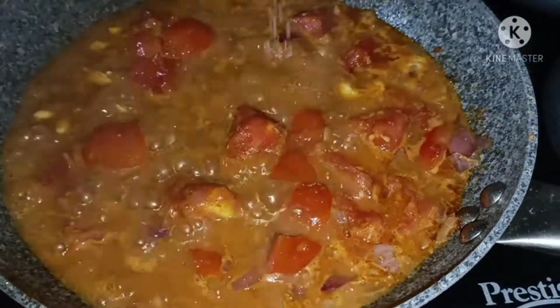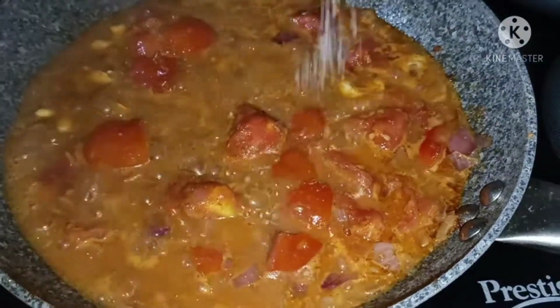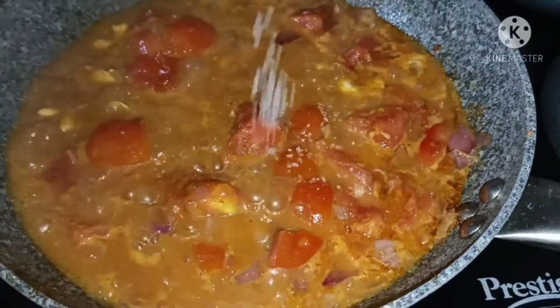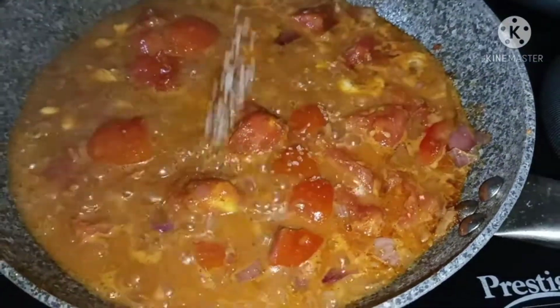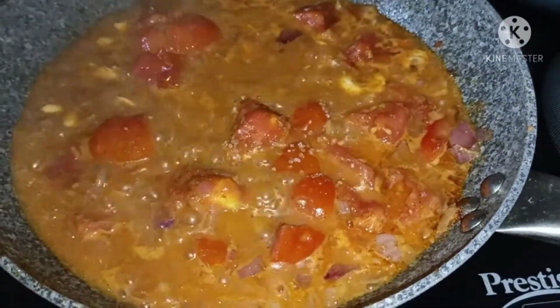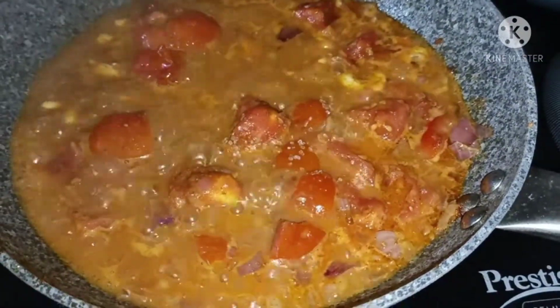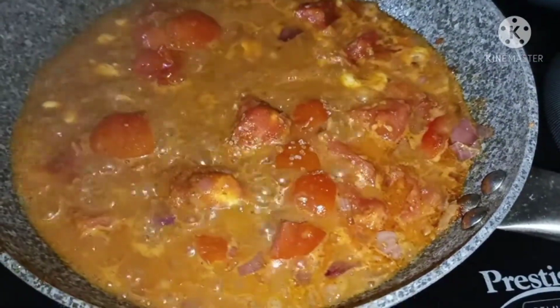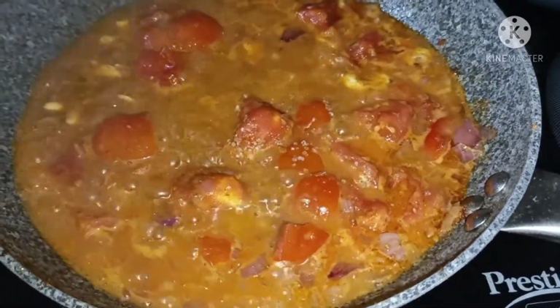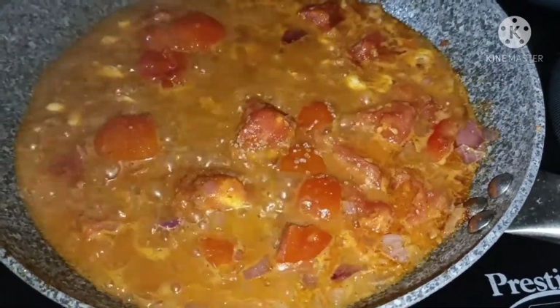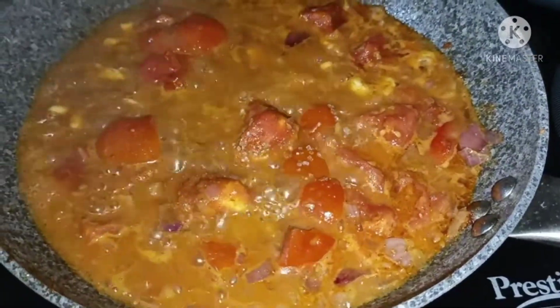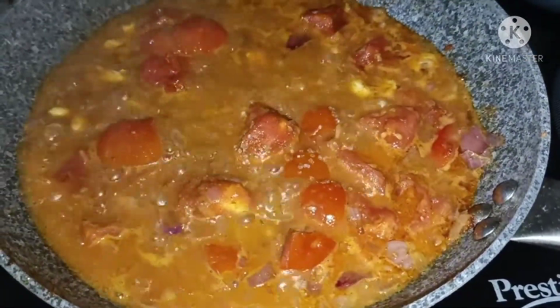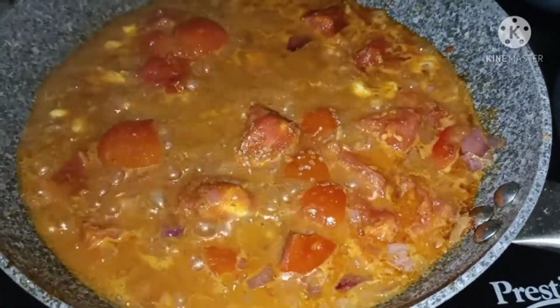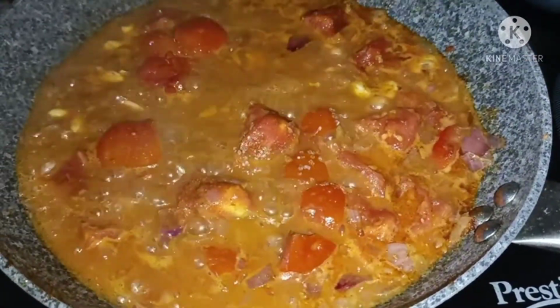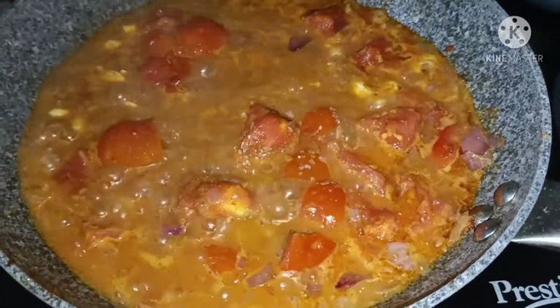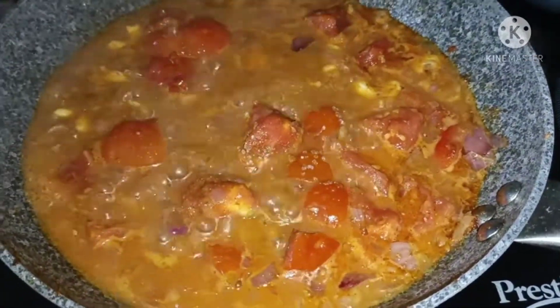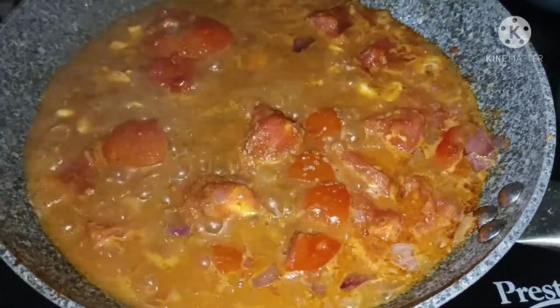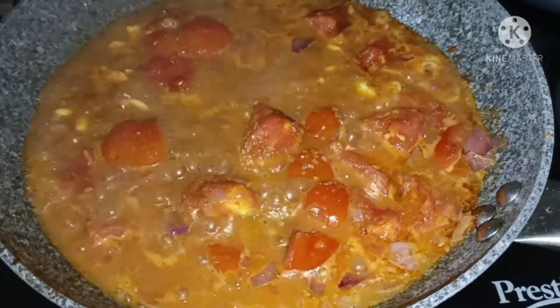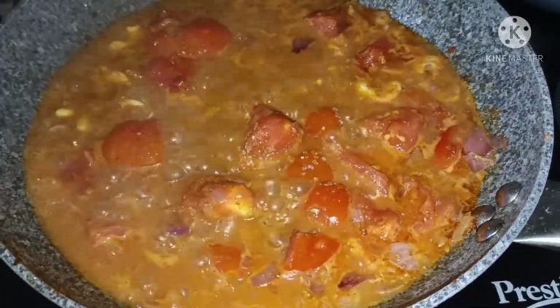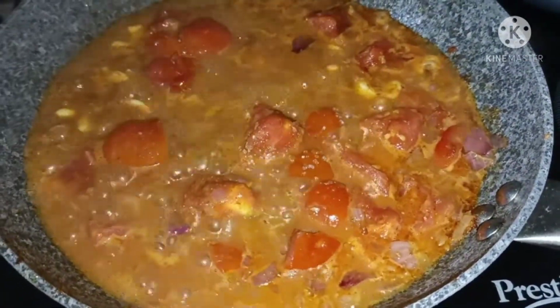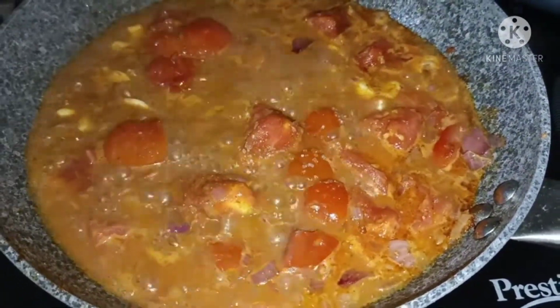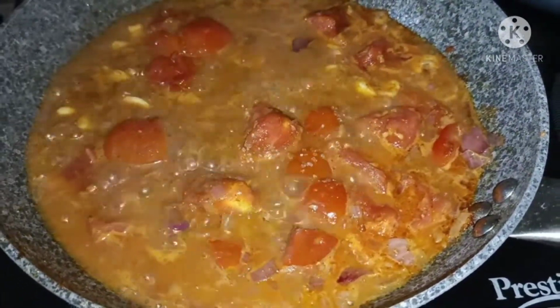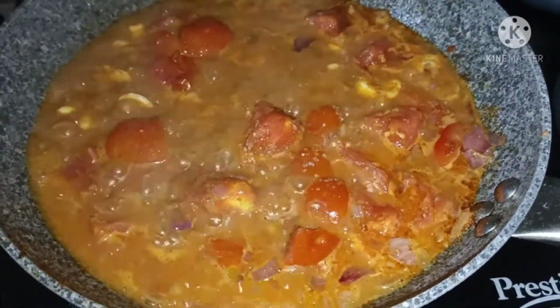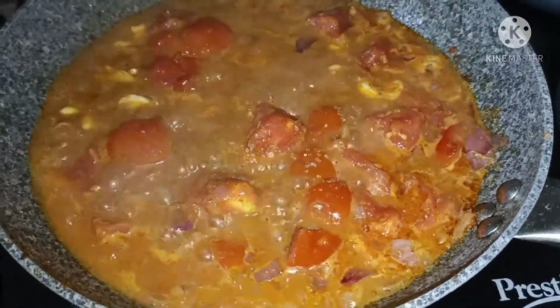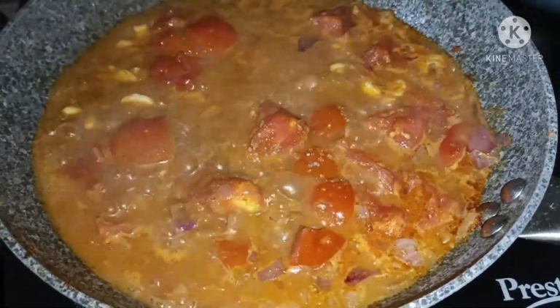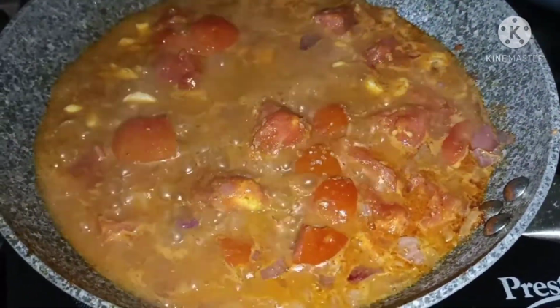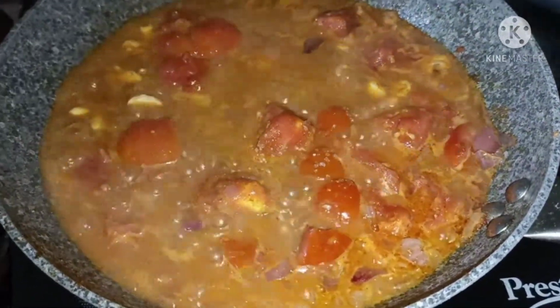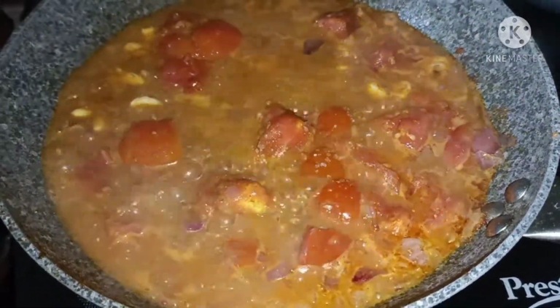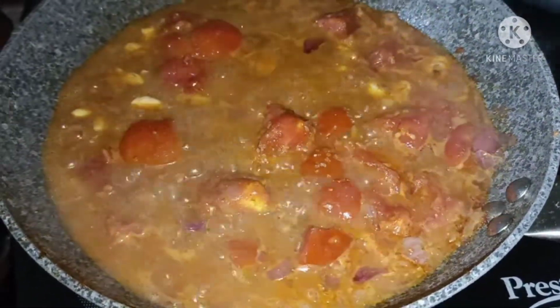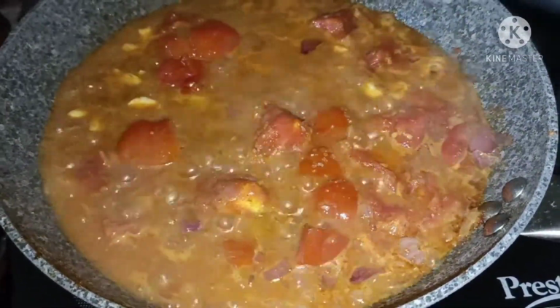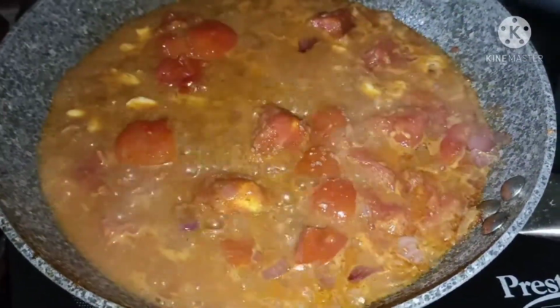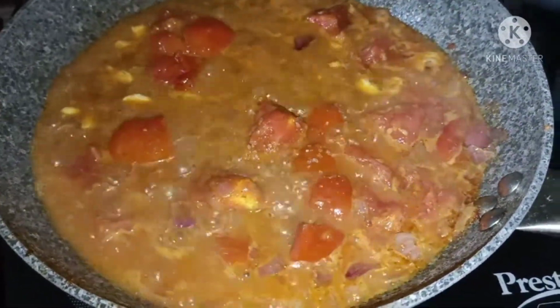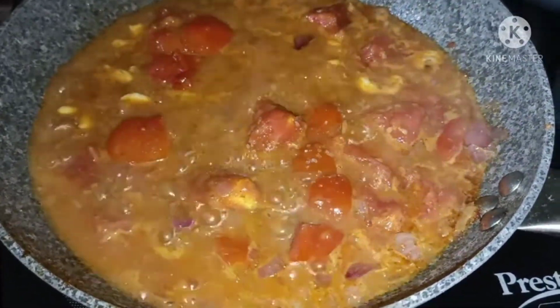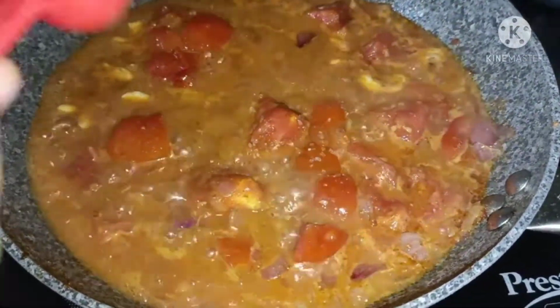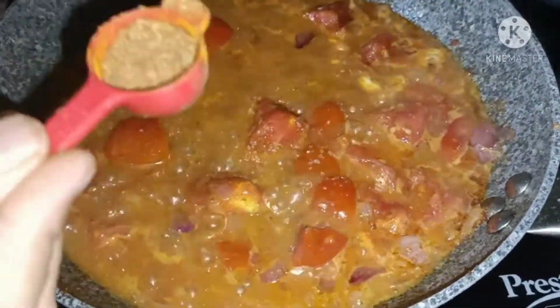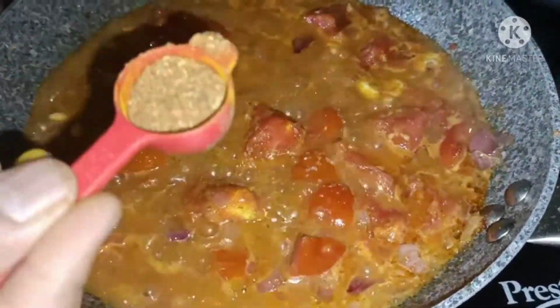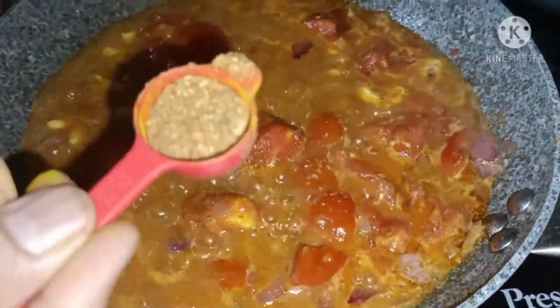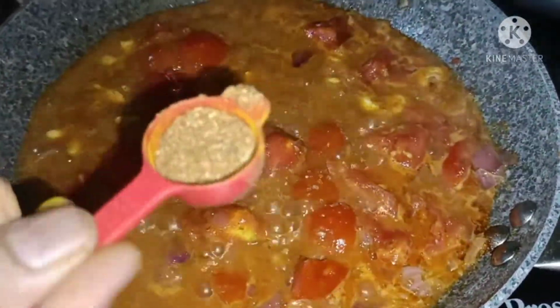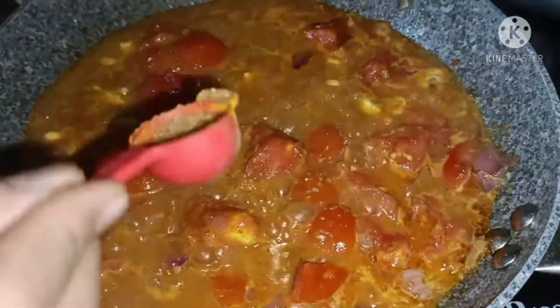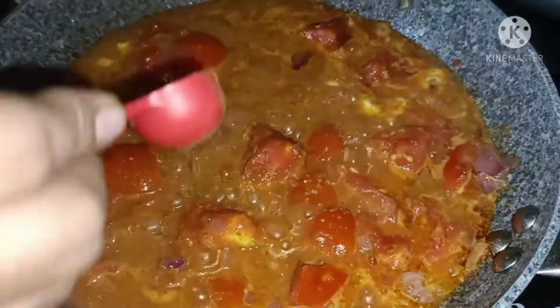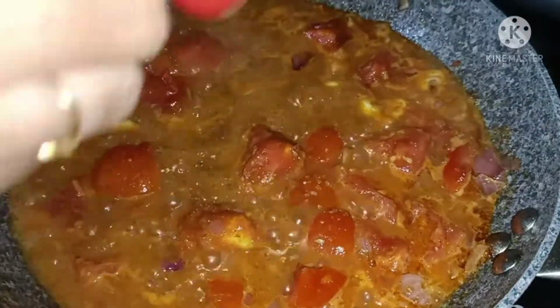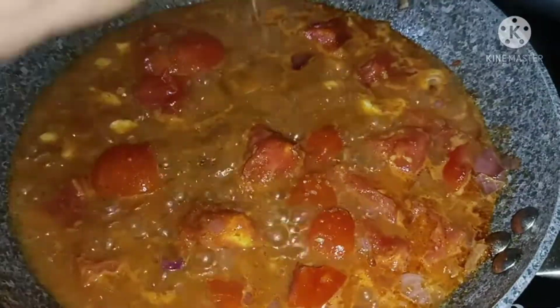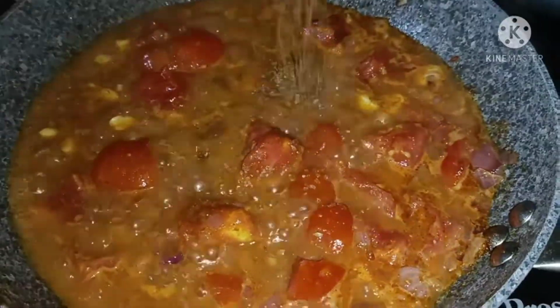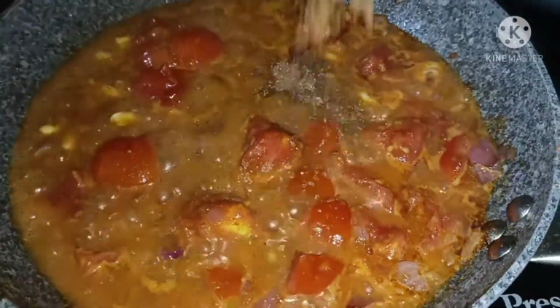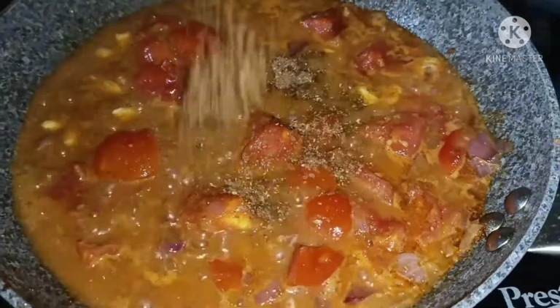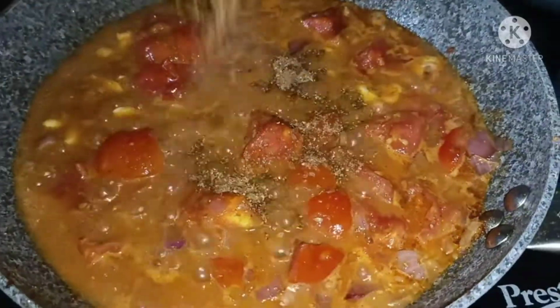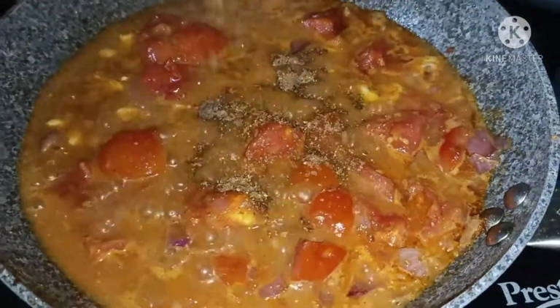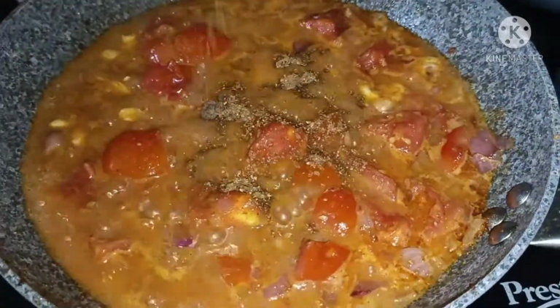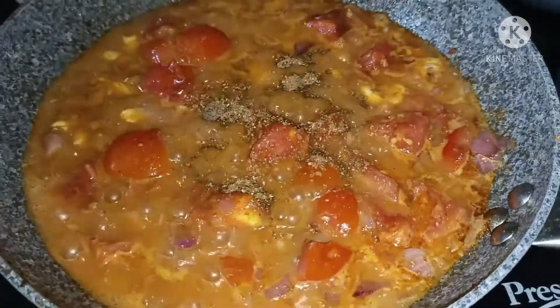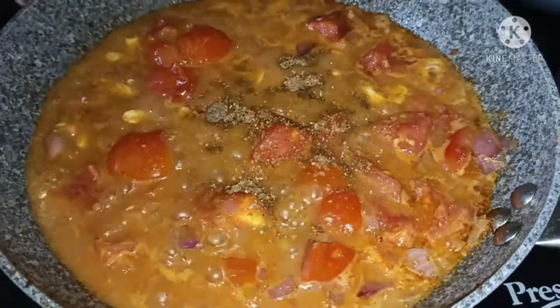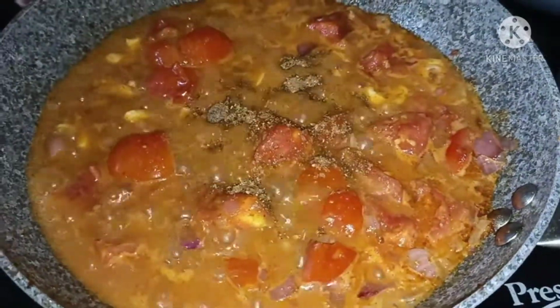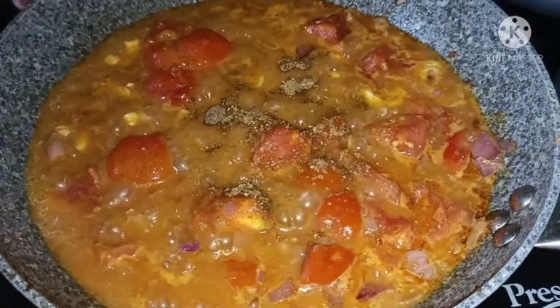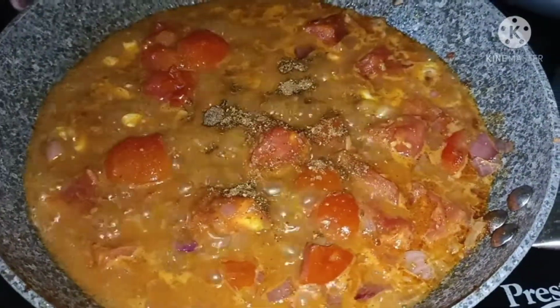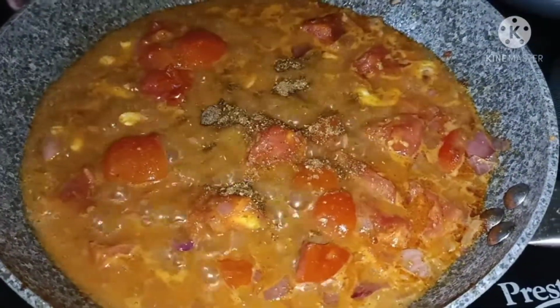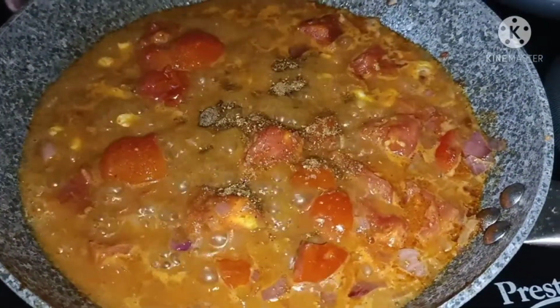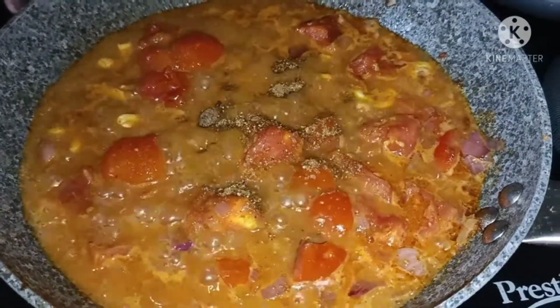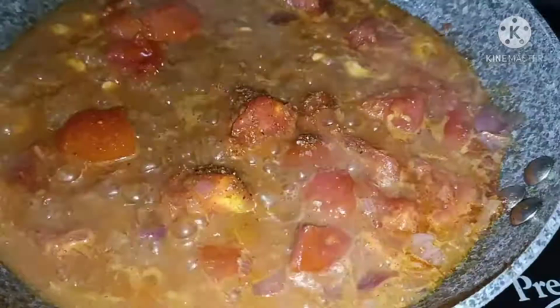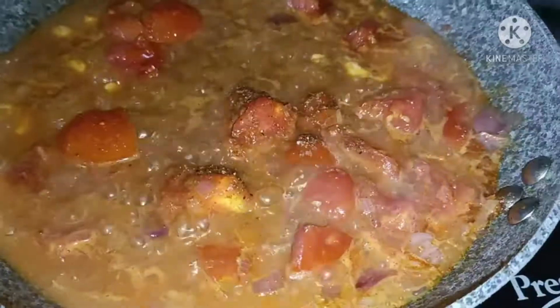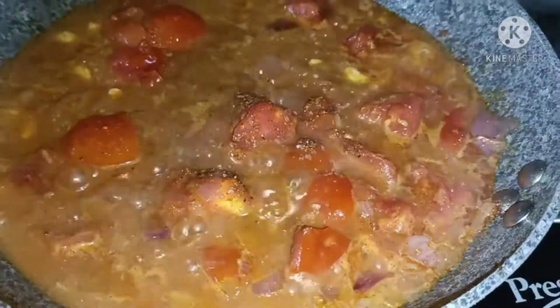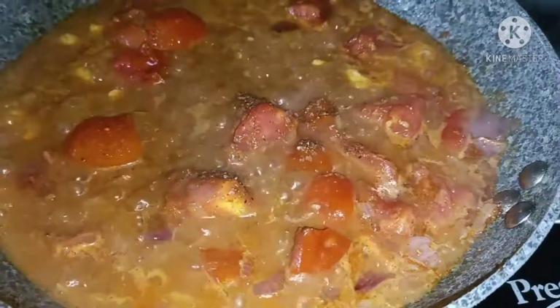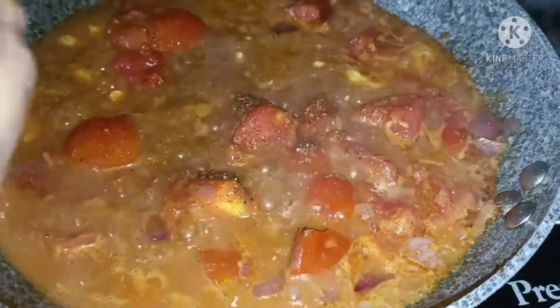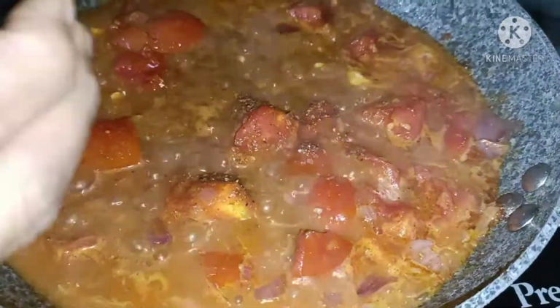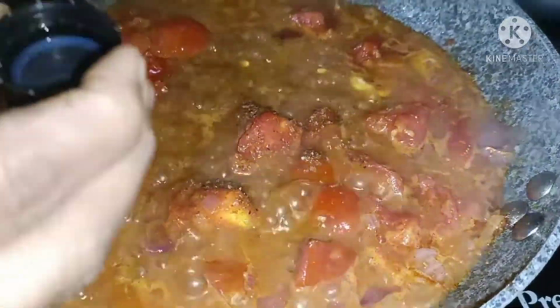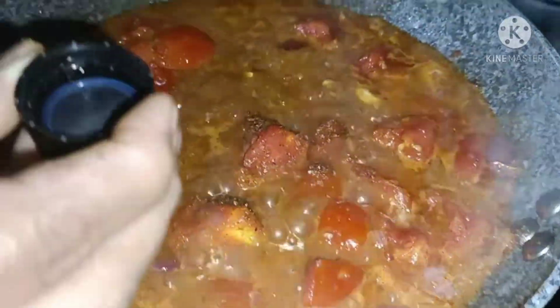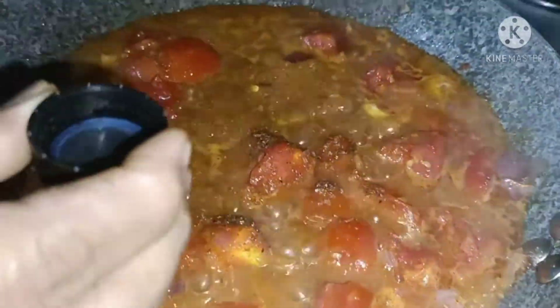Put a half spoon of garam masala powder.